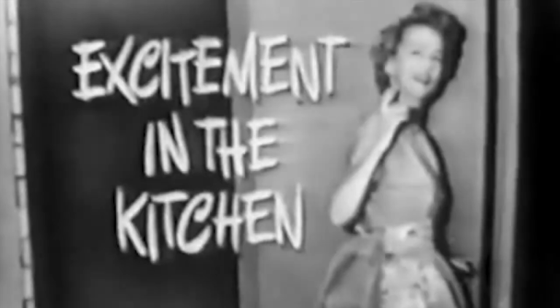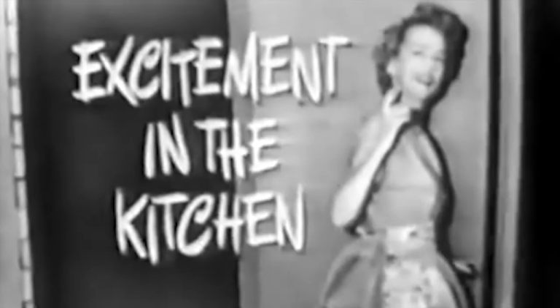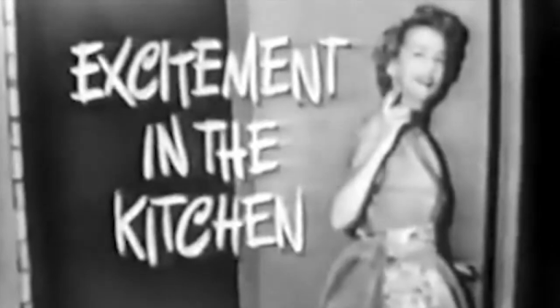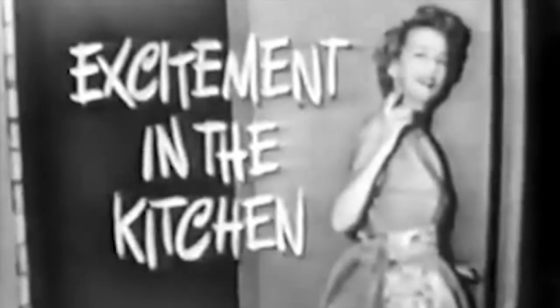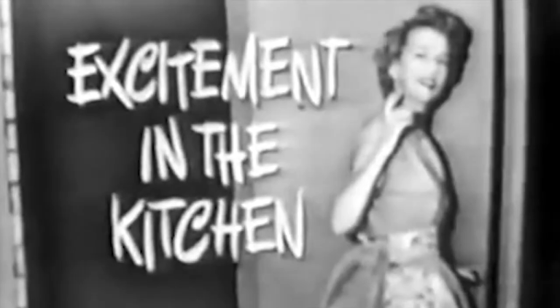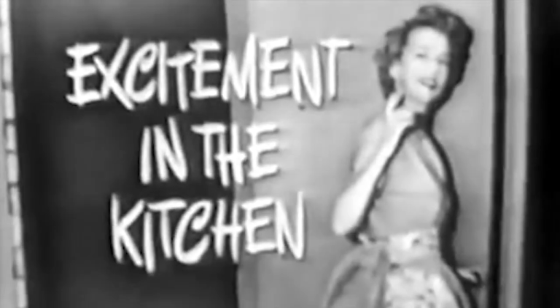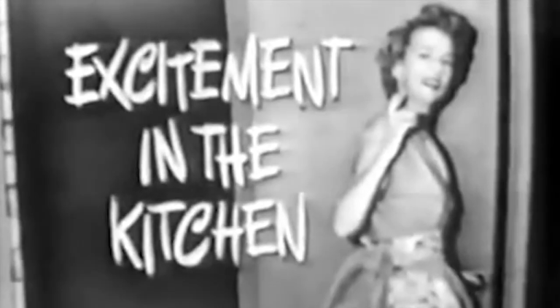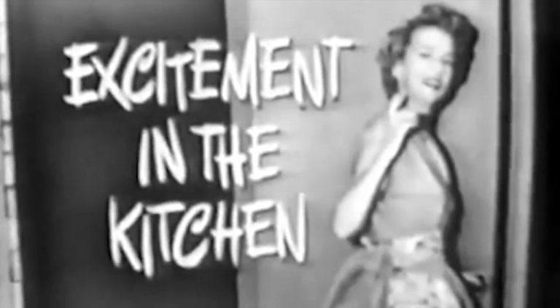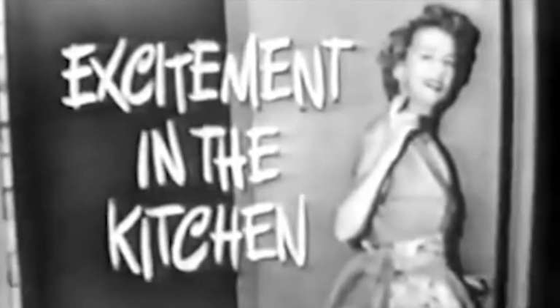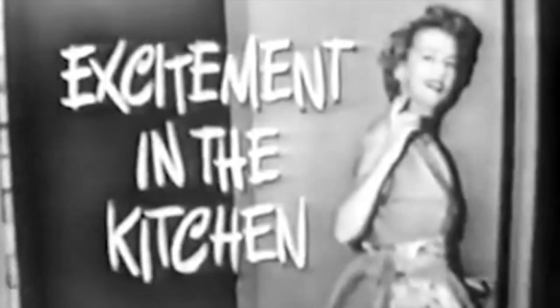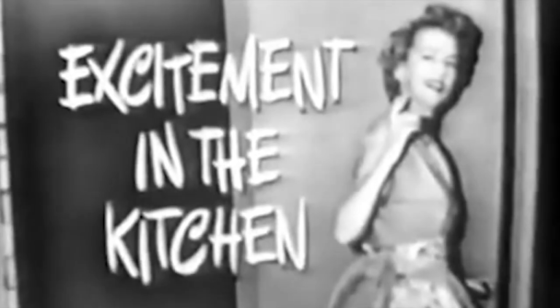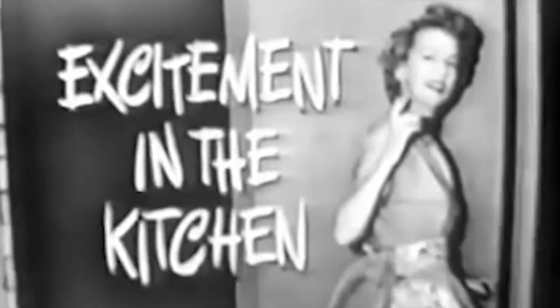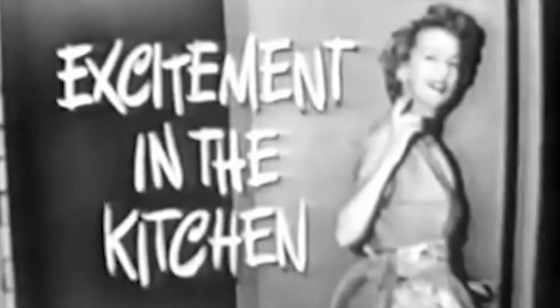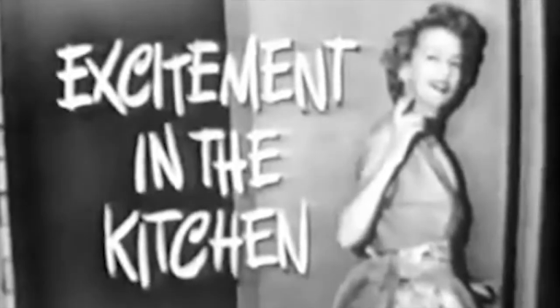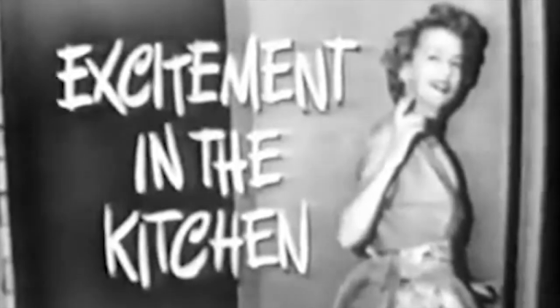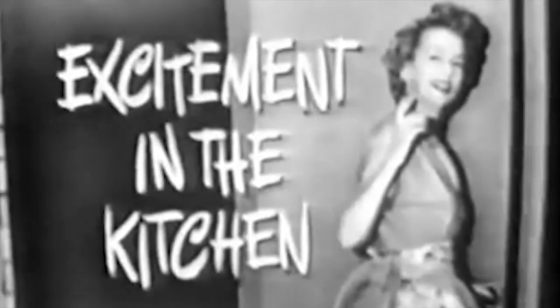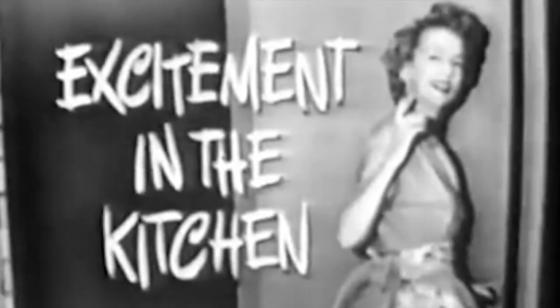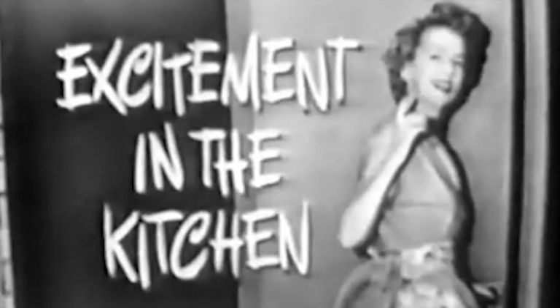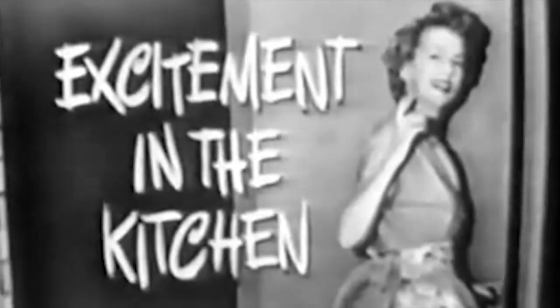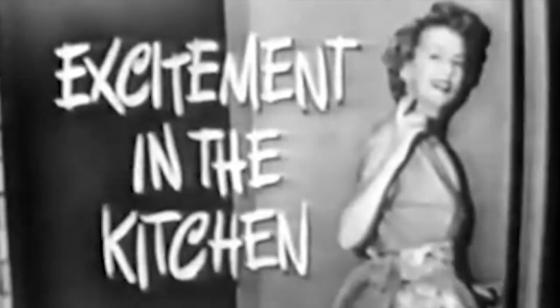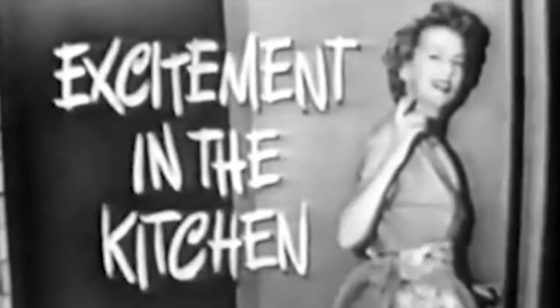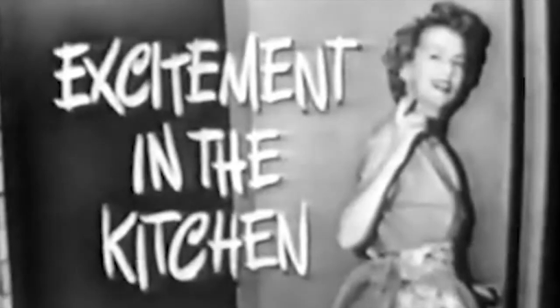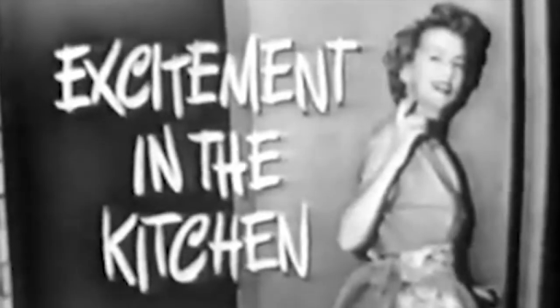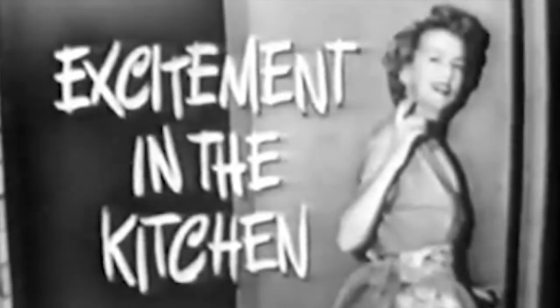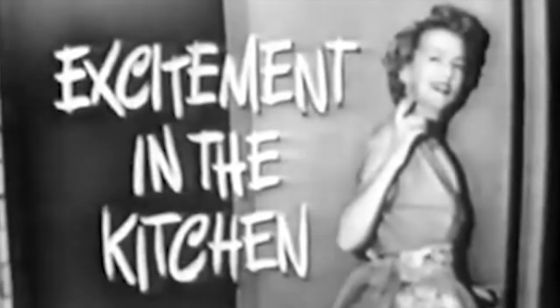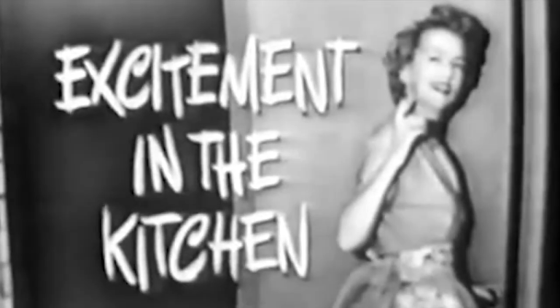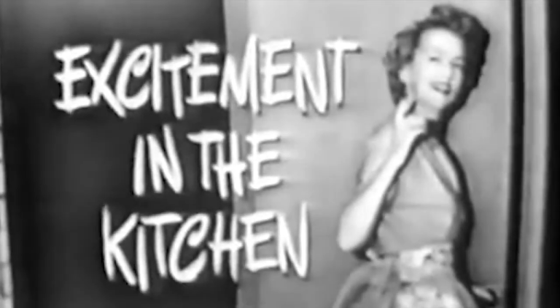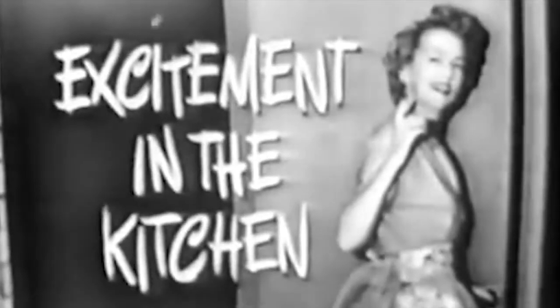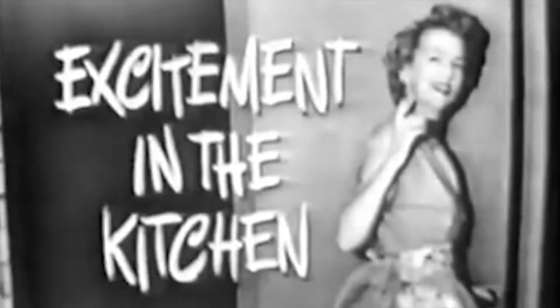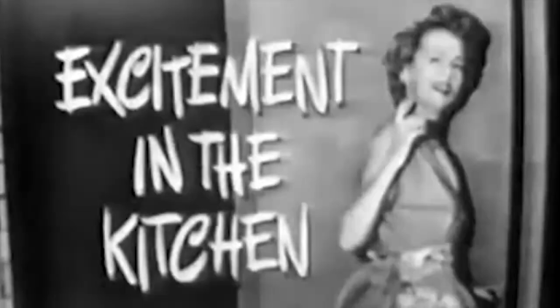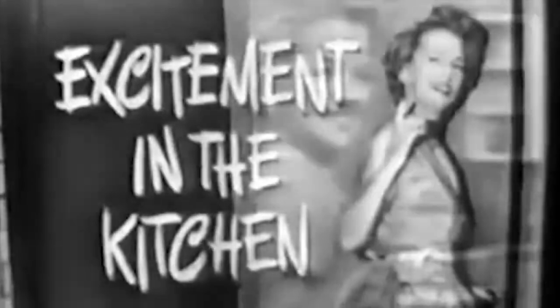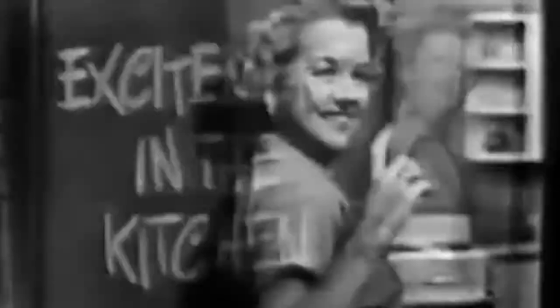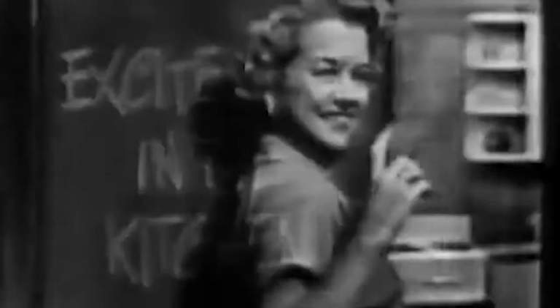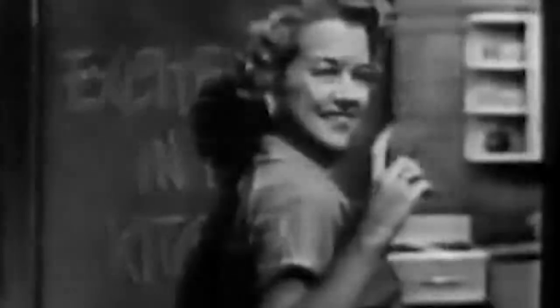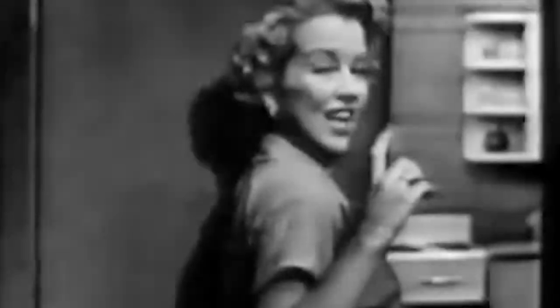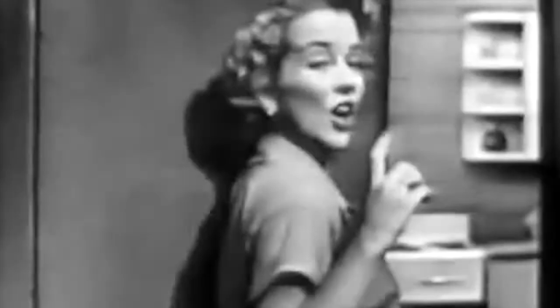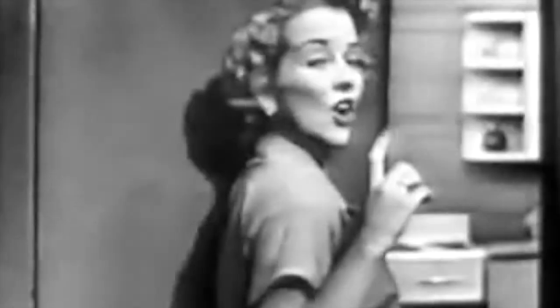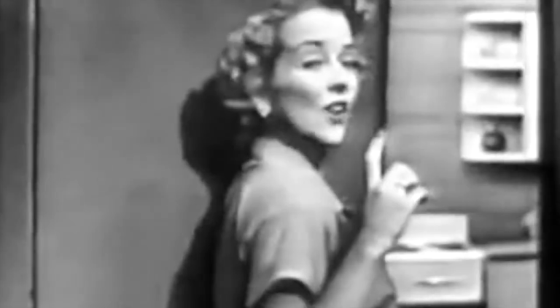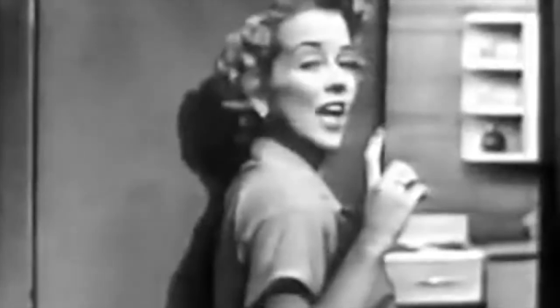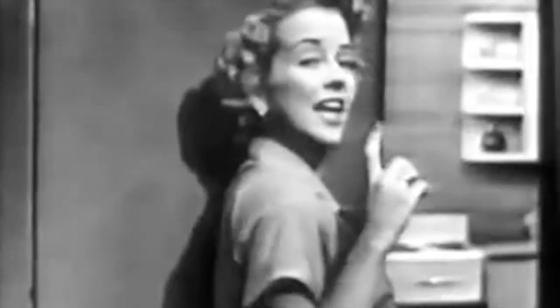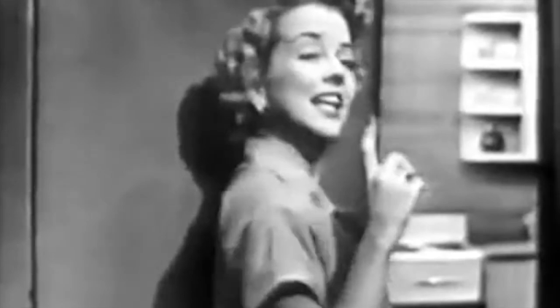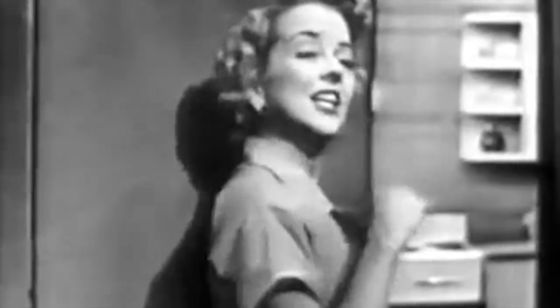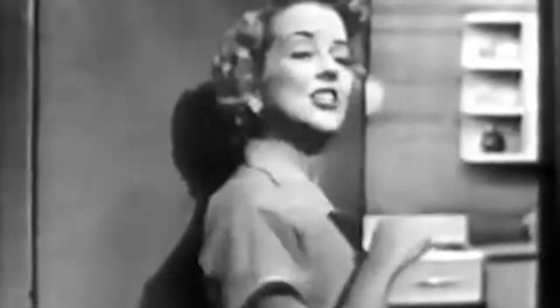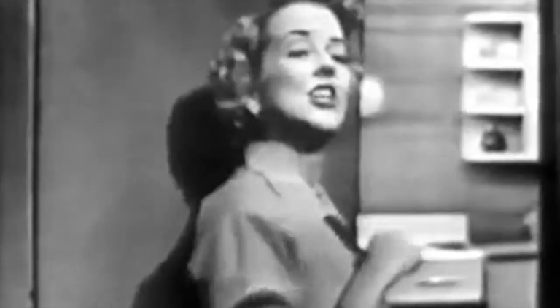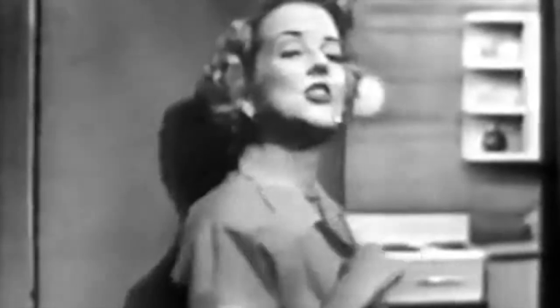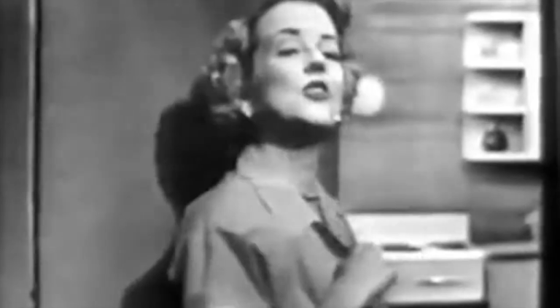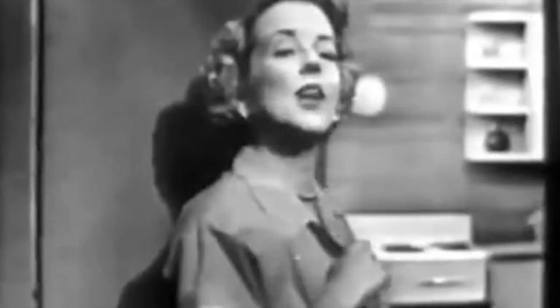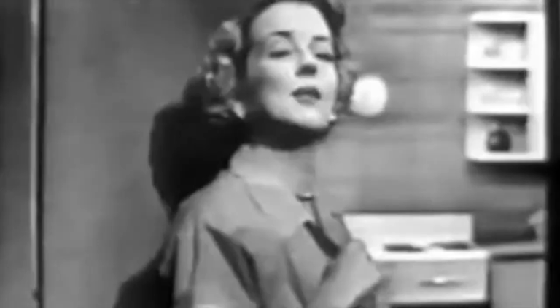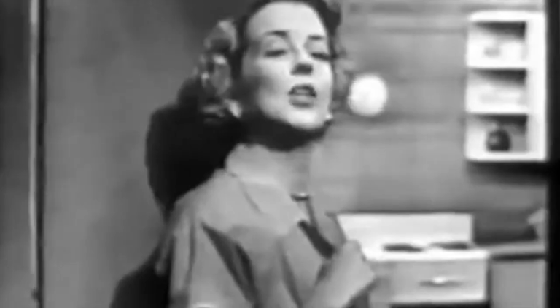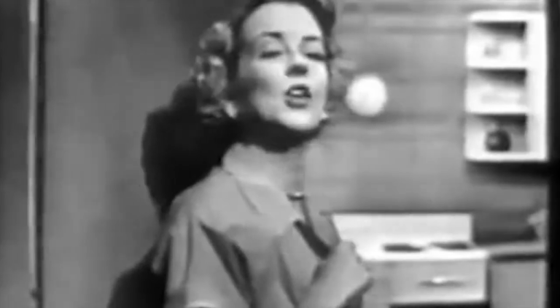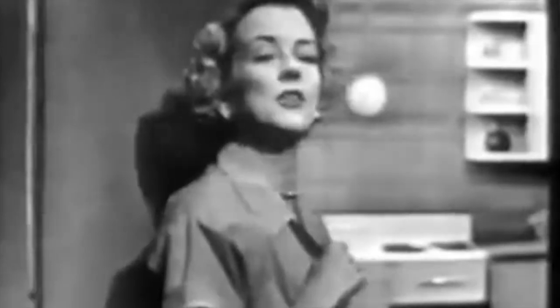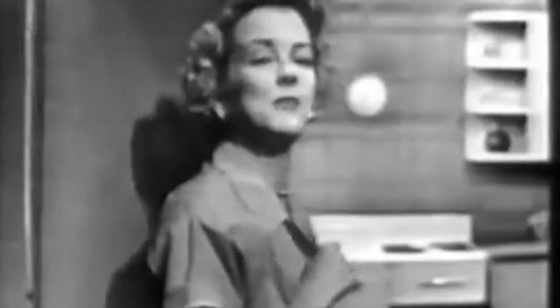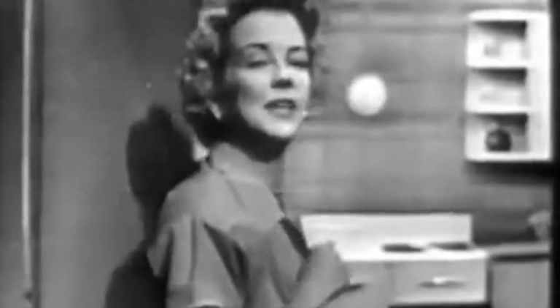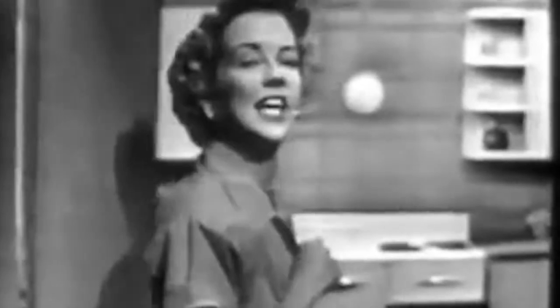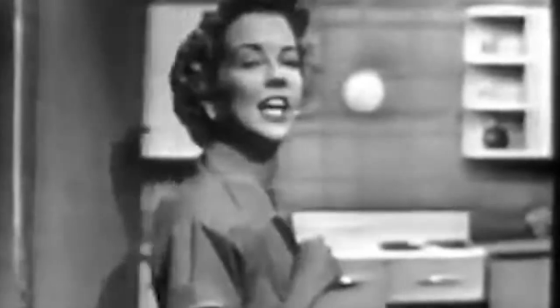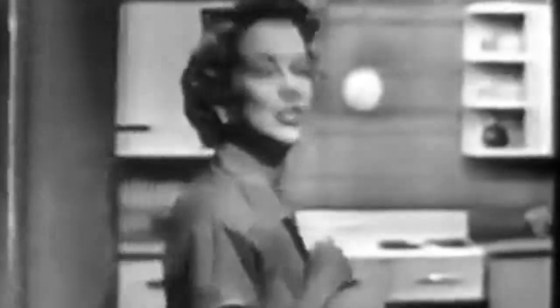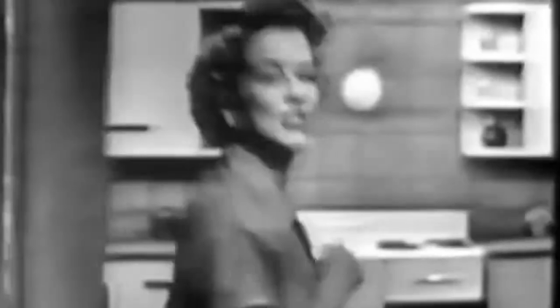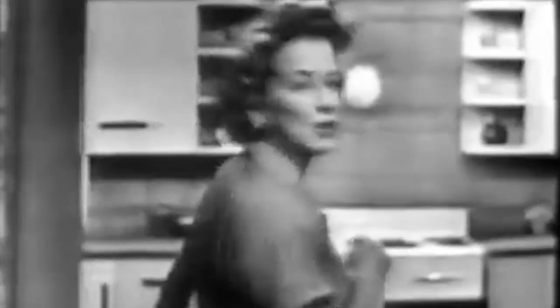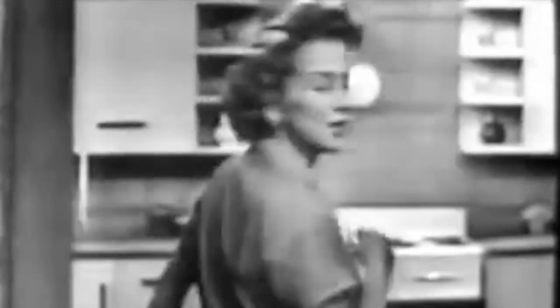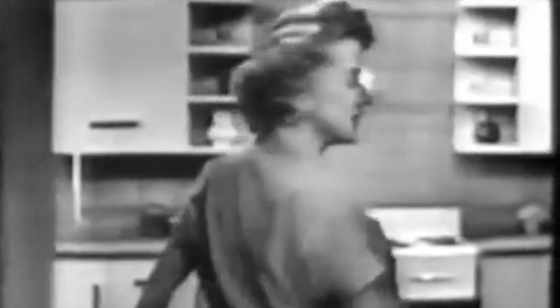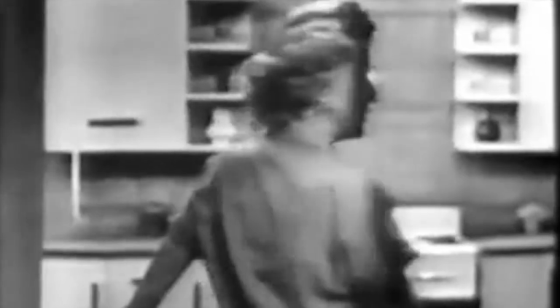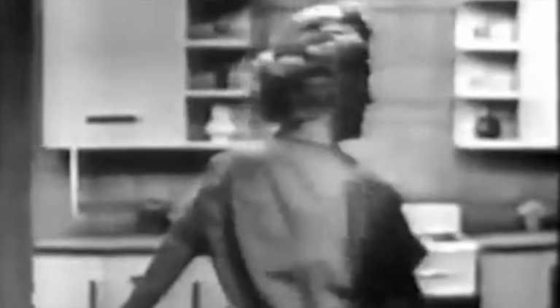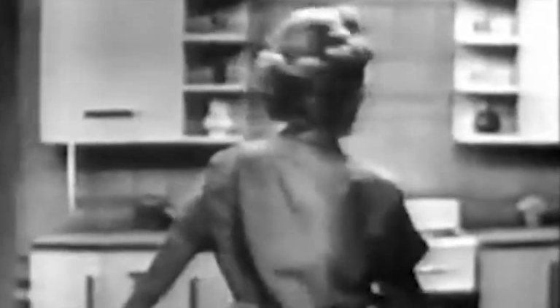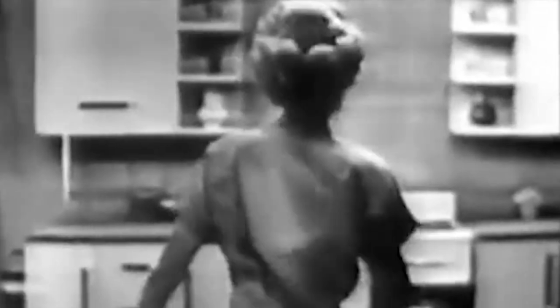Excitement in the kitchen. Let's see the excitement. All right, just come along with me and I'll show it to you.